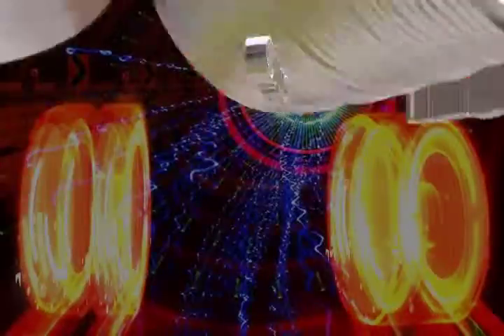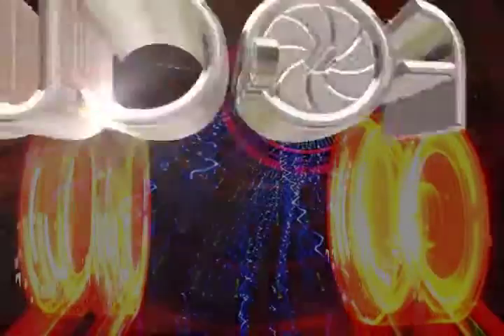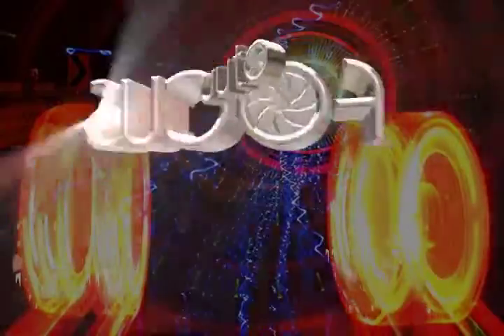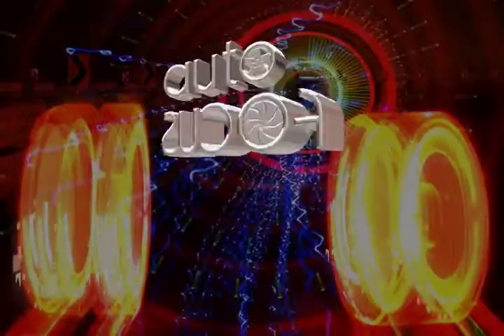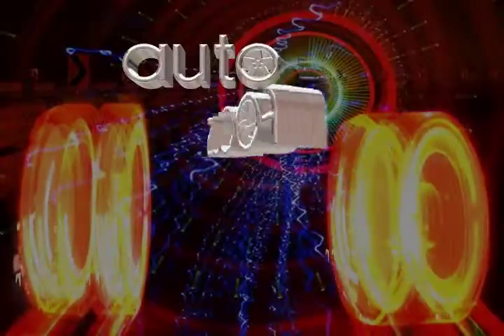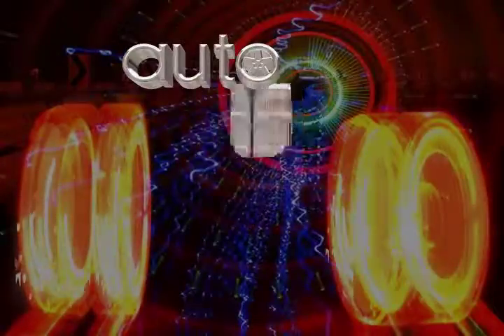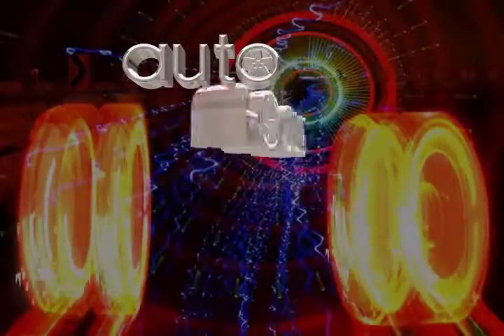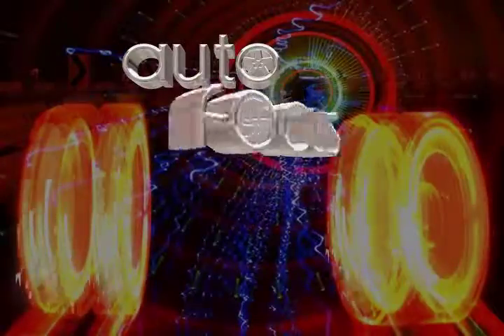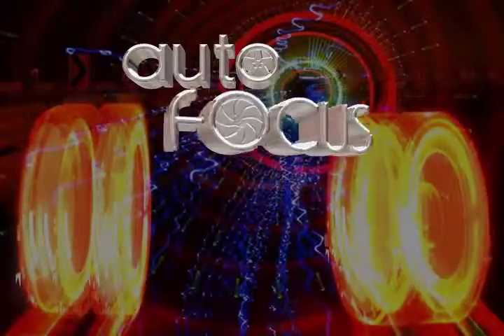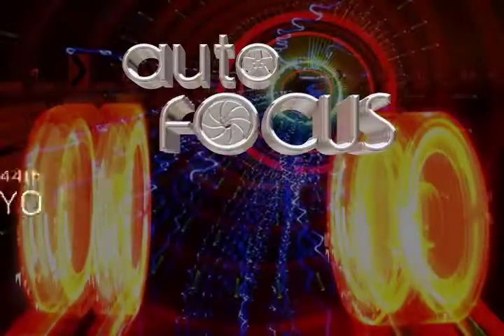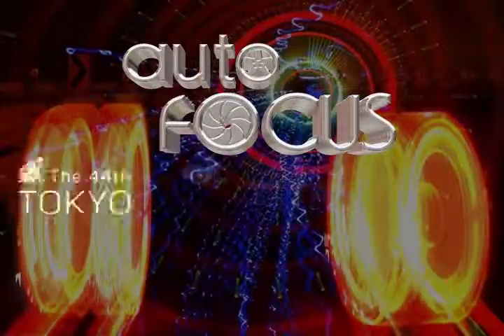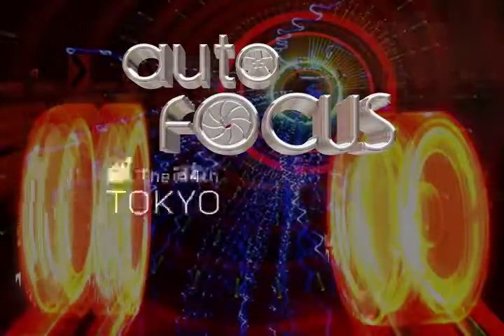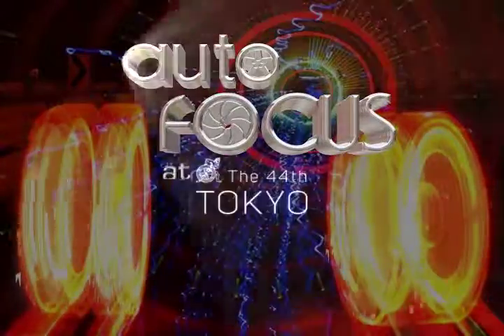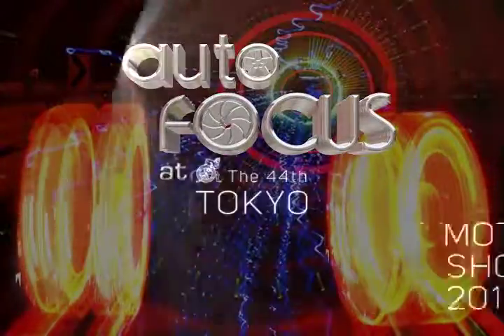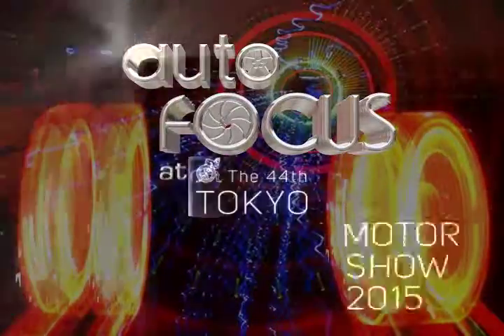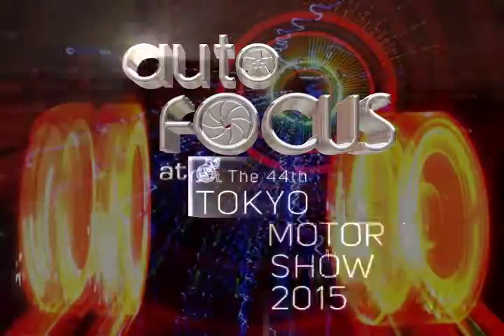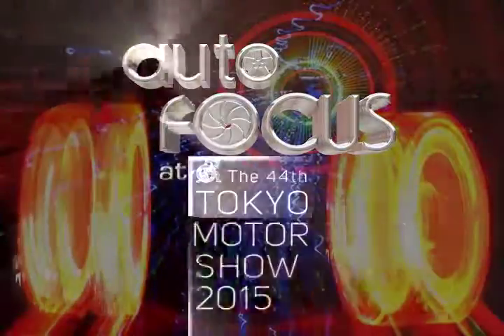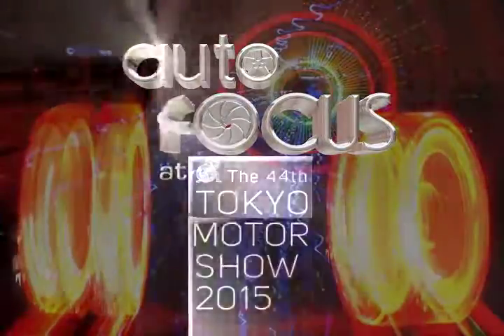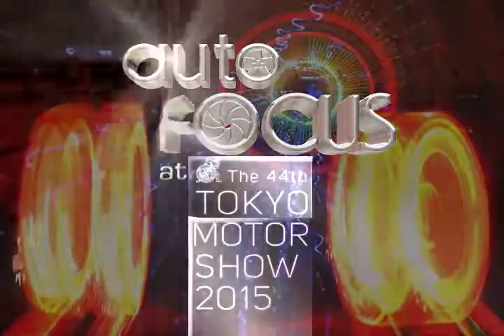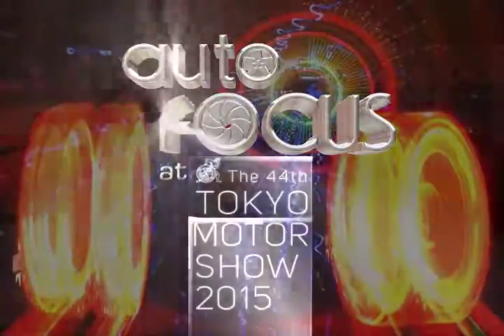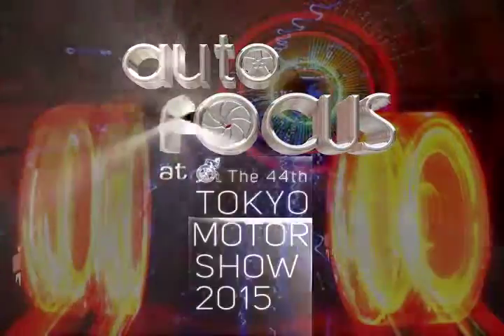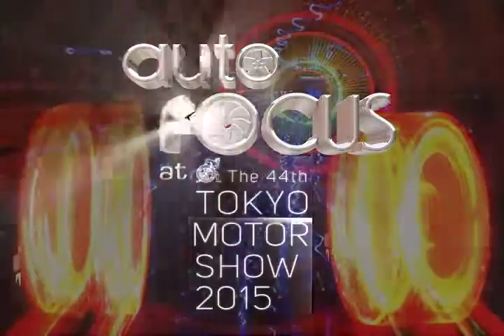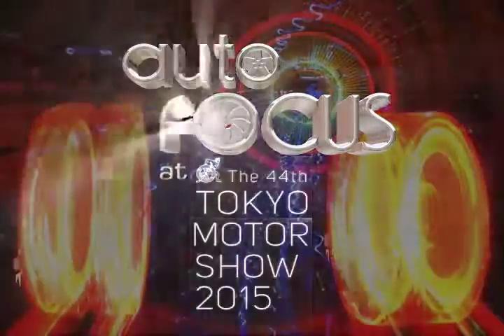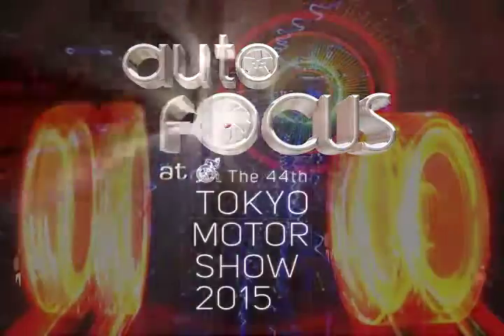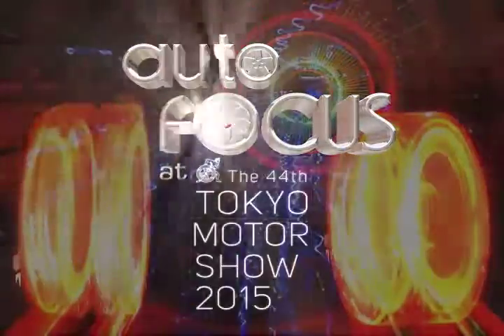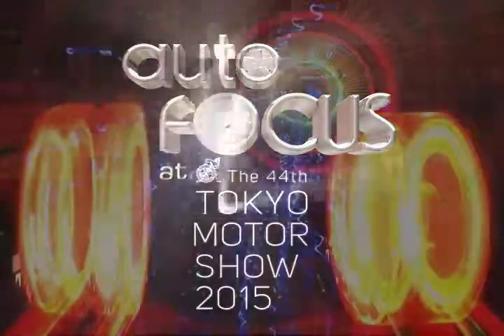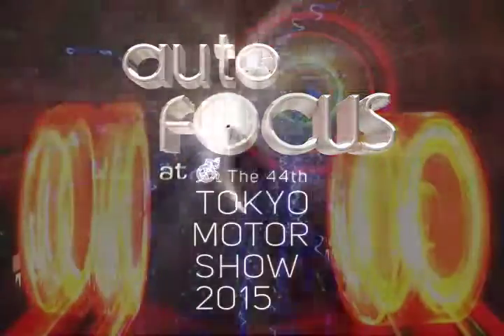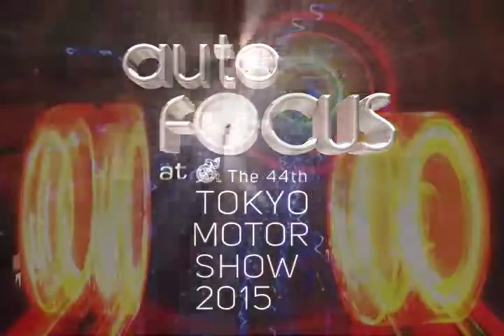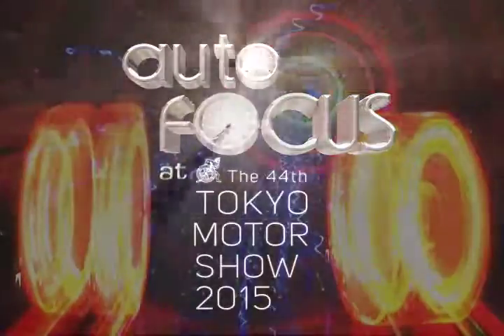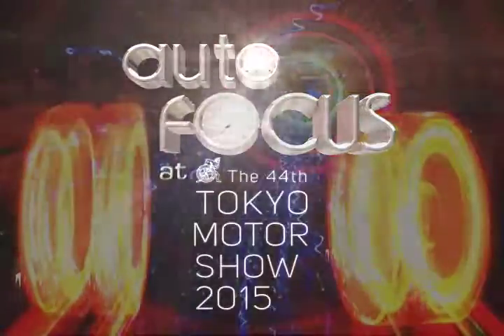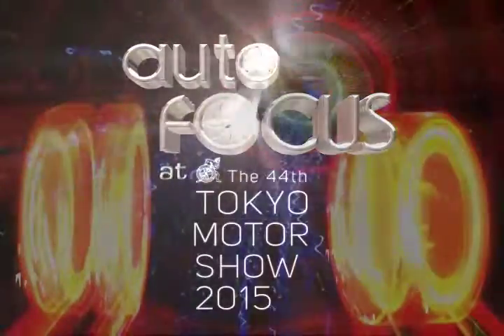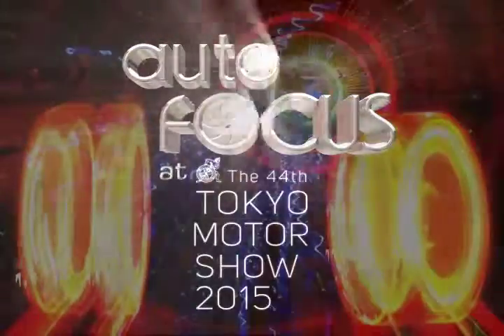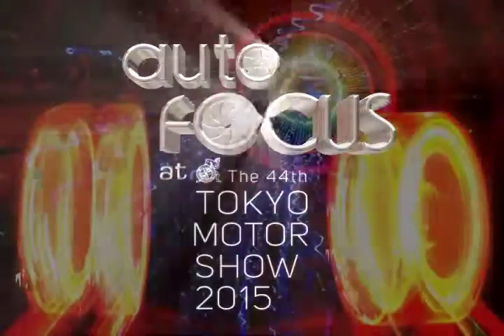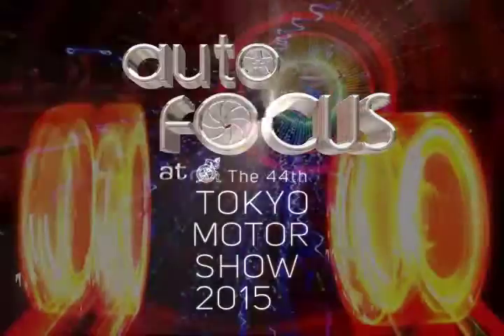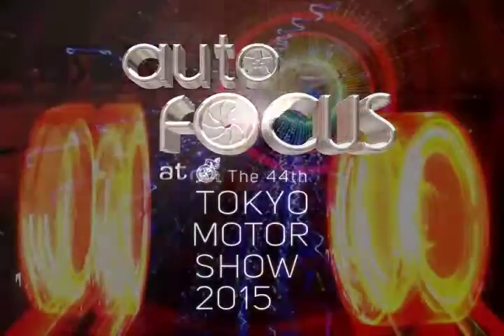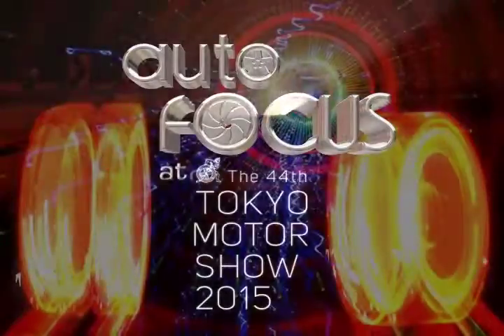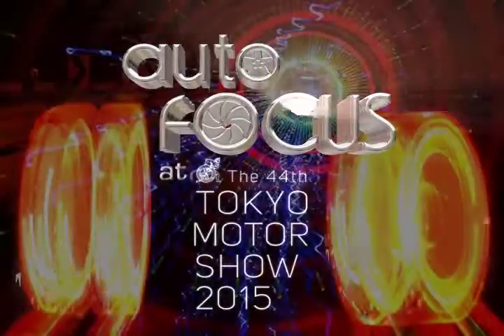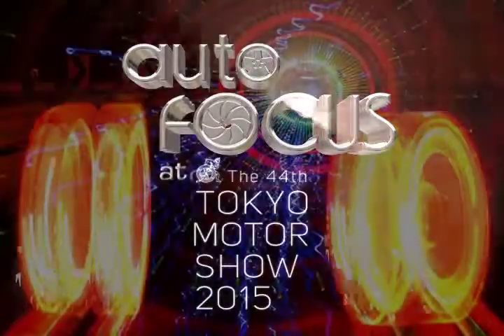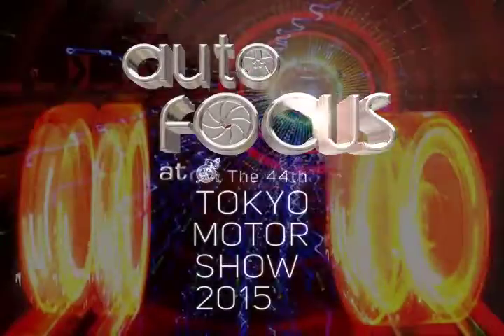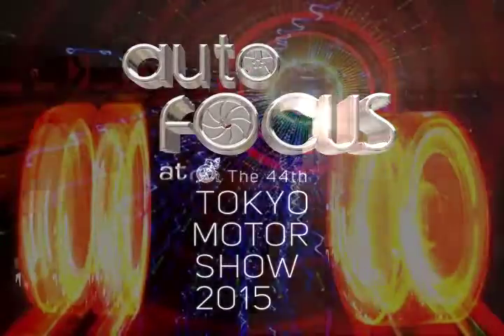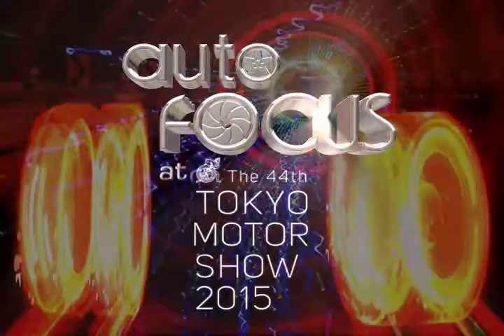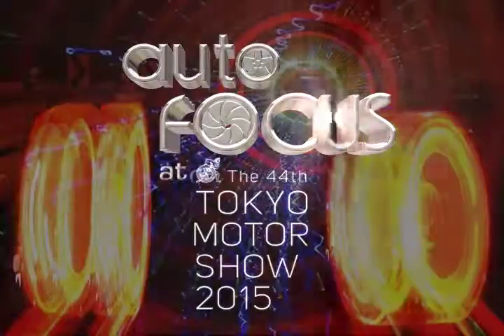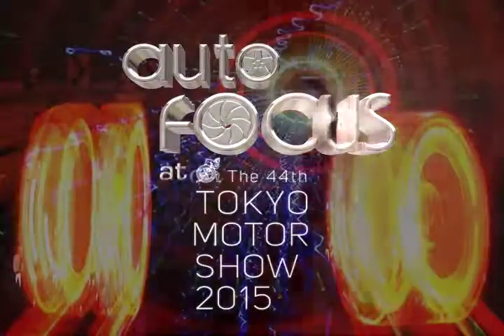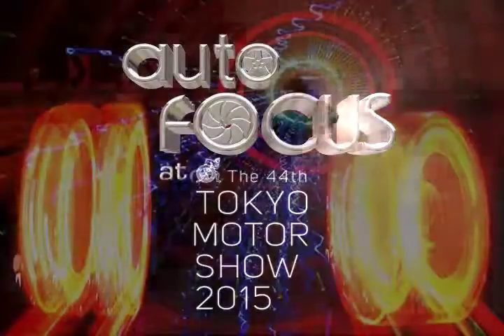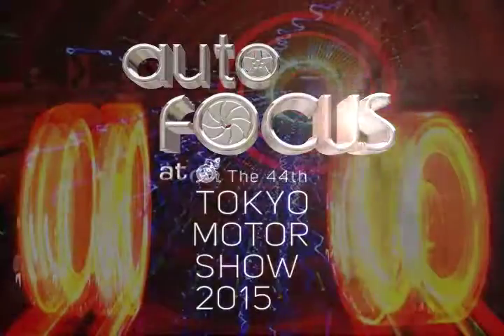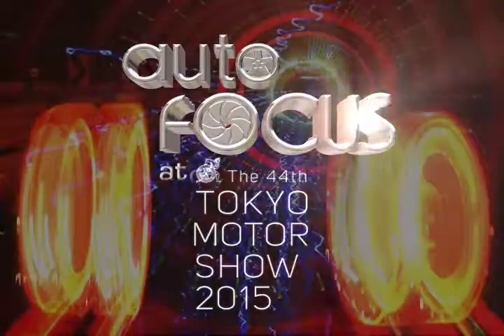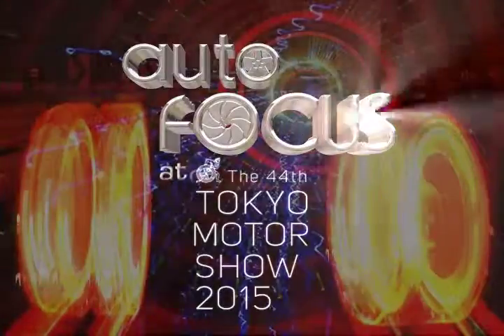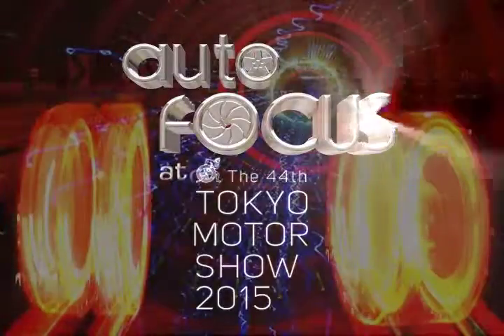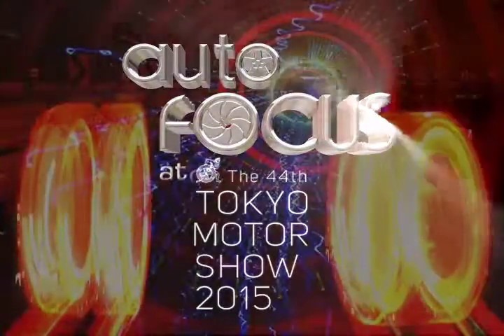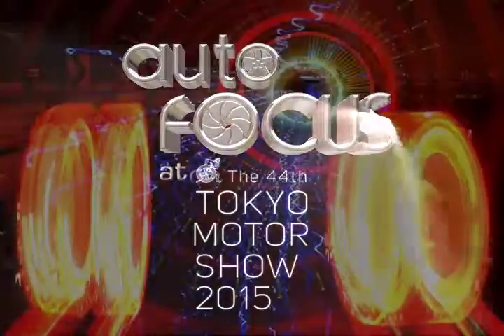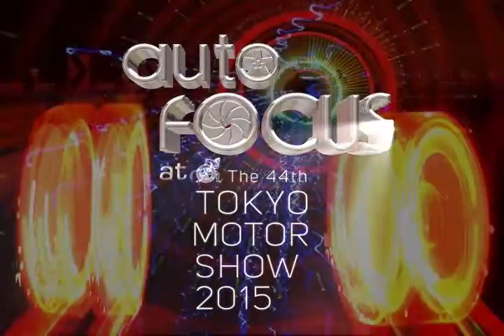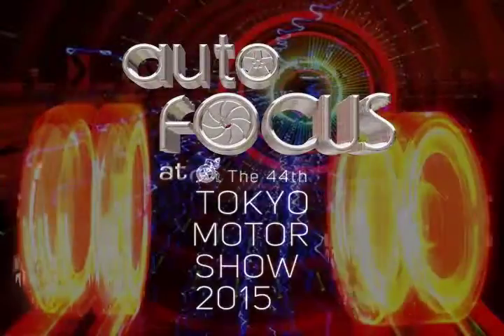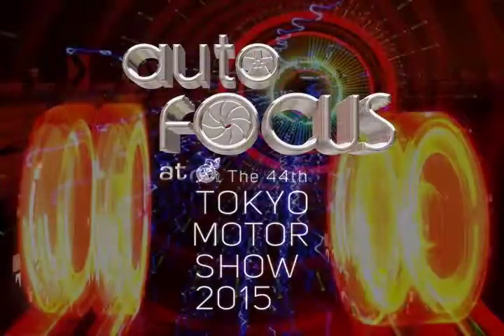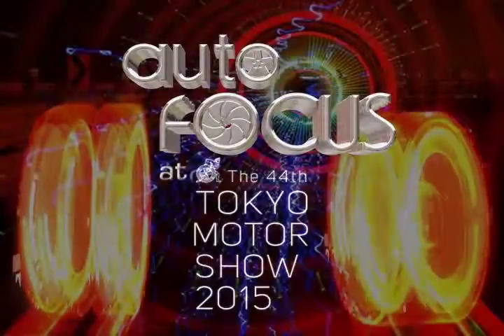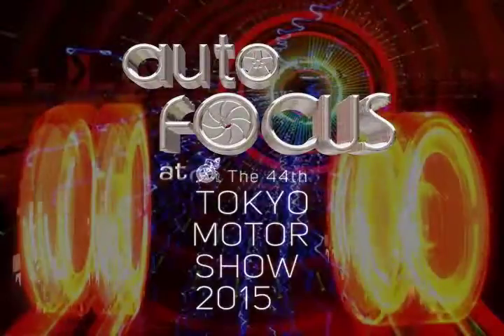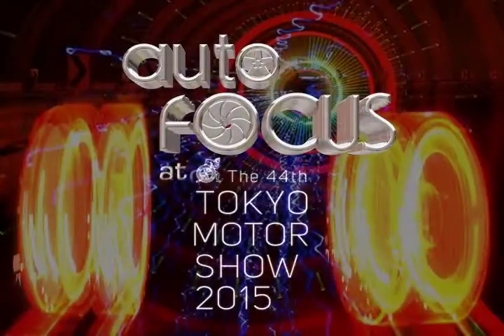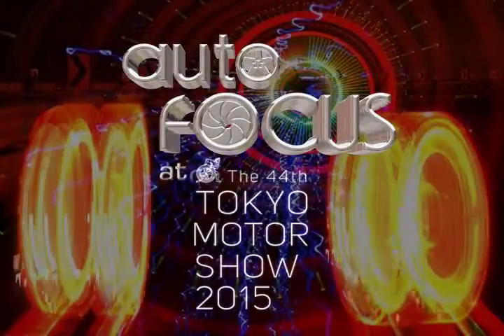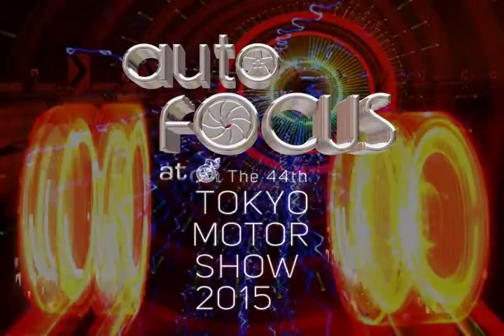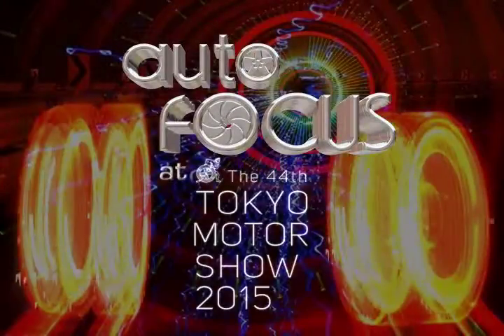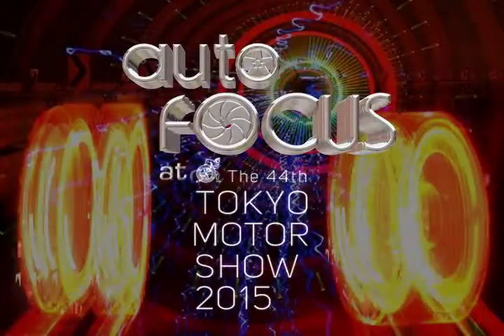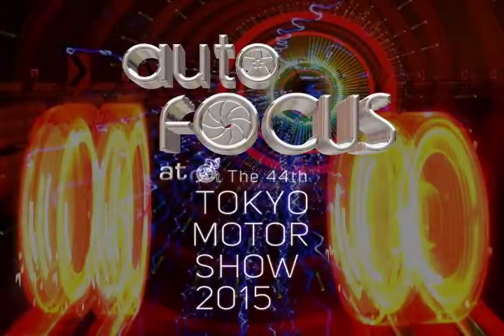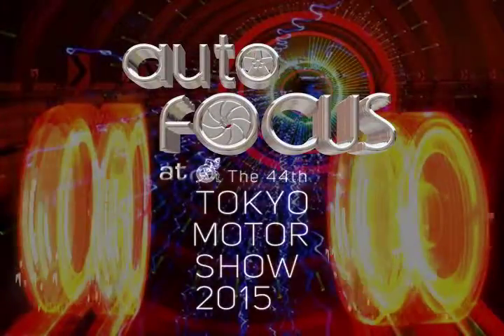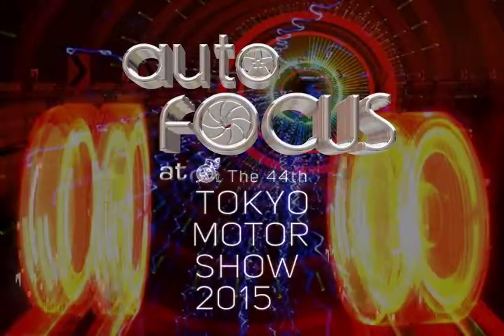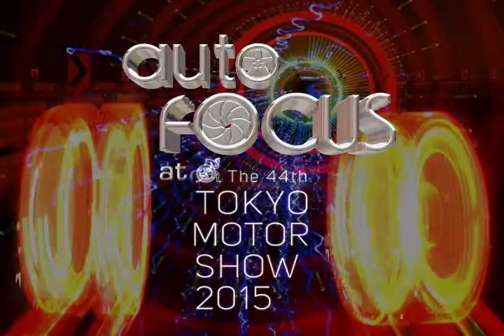You are watching an Autofocus TV special featuring the highlights of the 2015 Tokyo Motor Show.